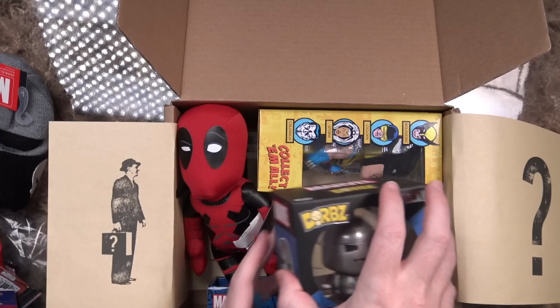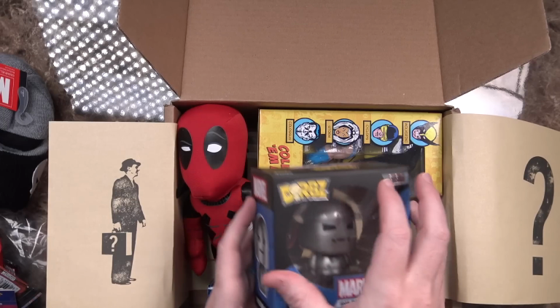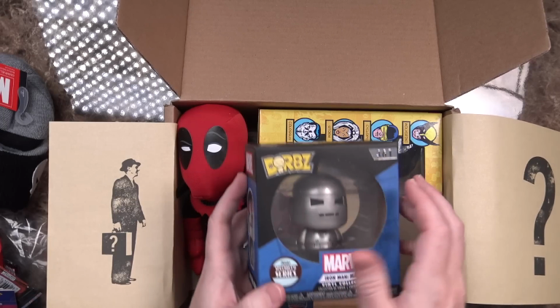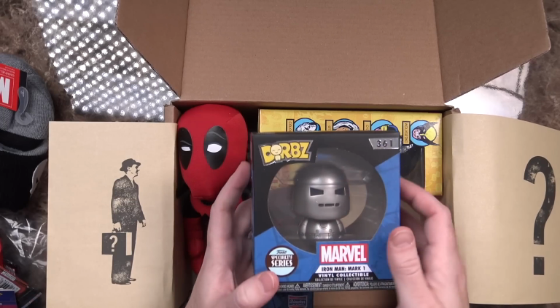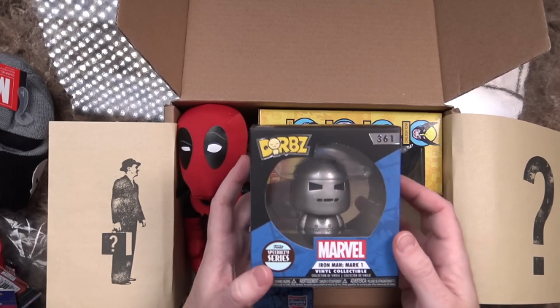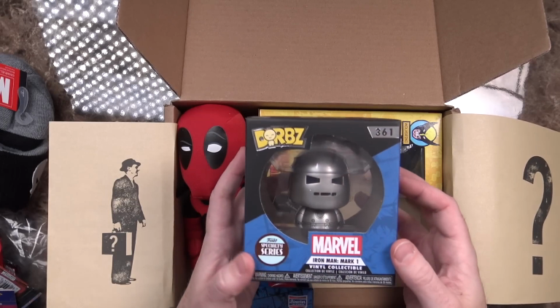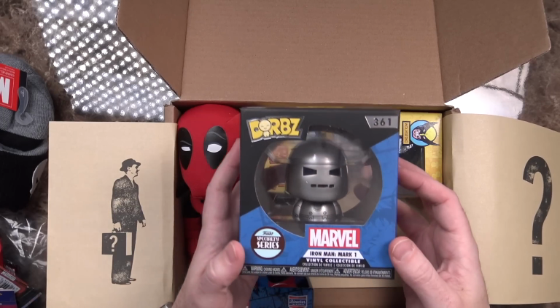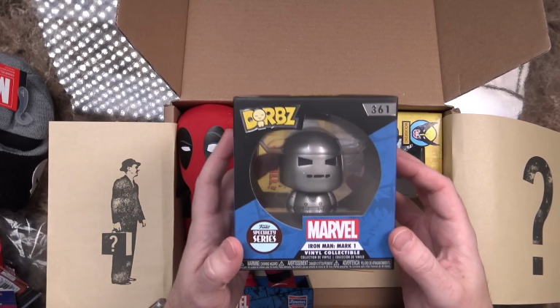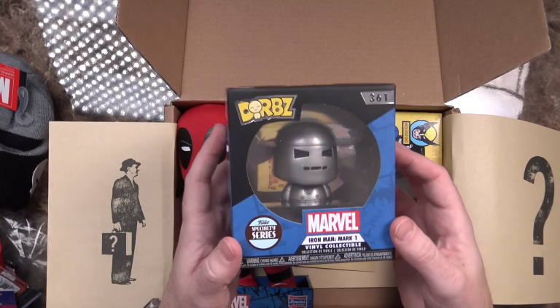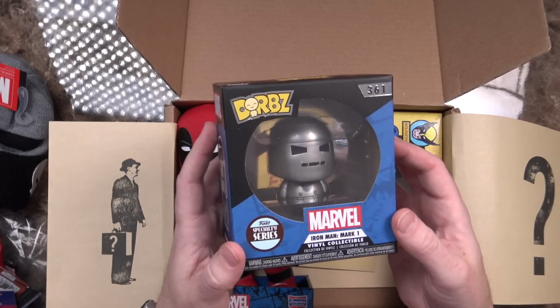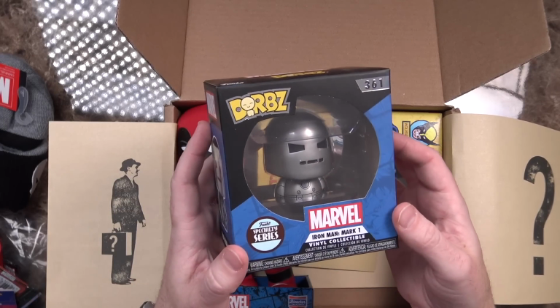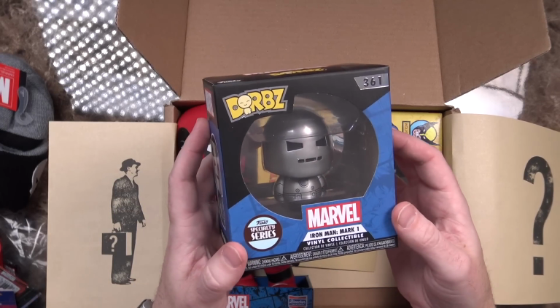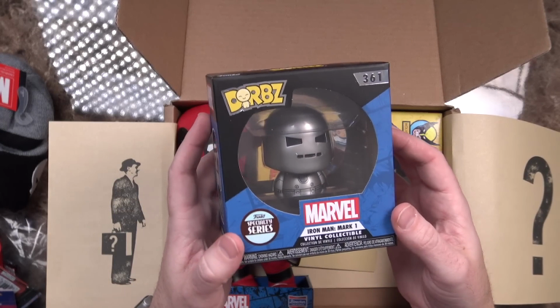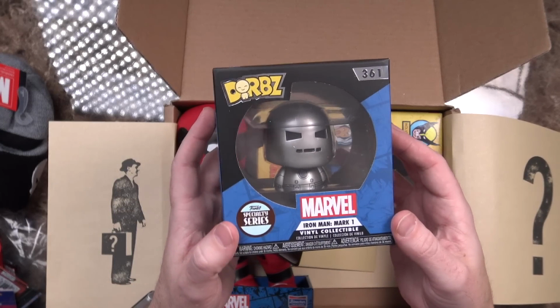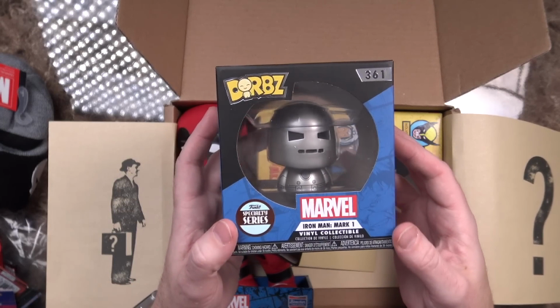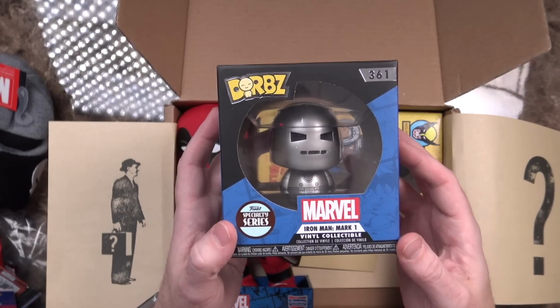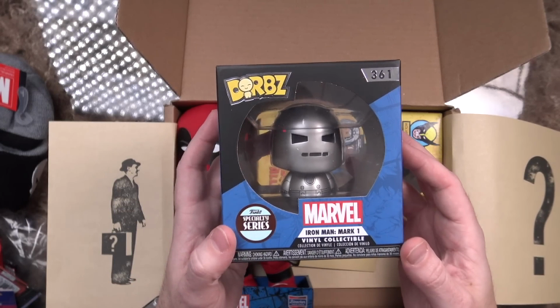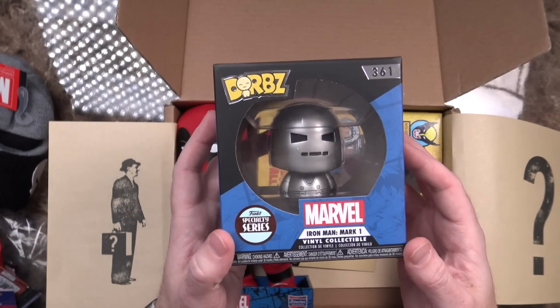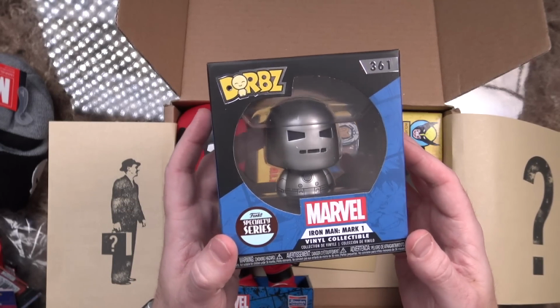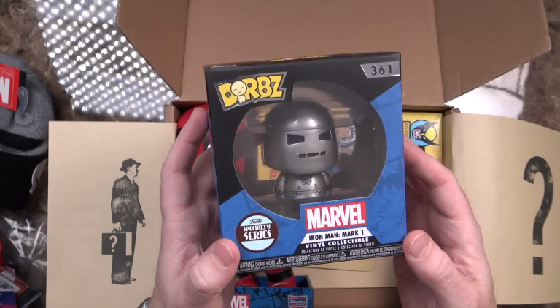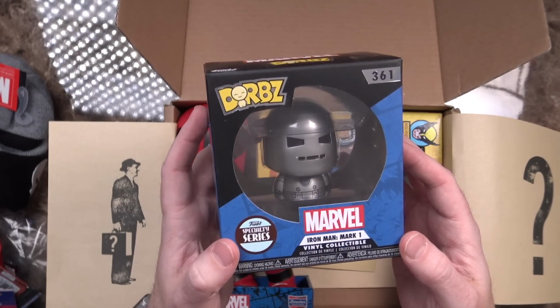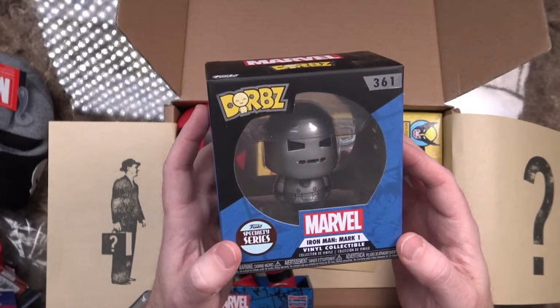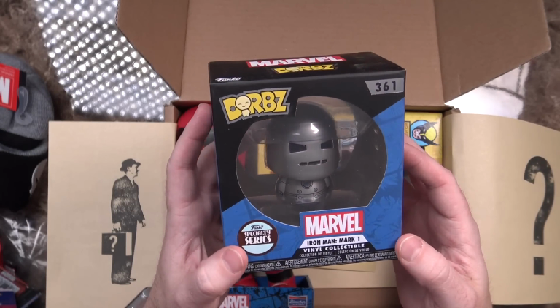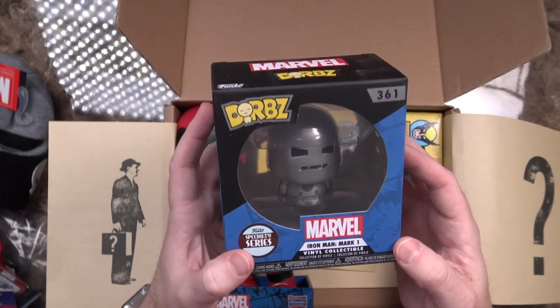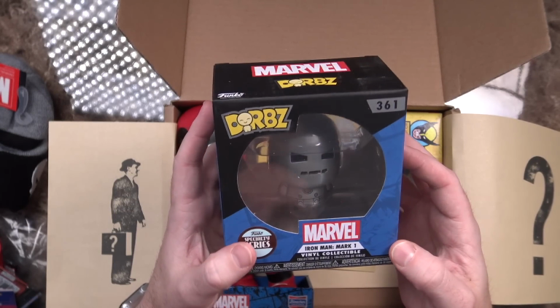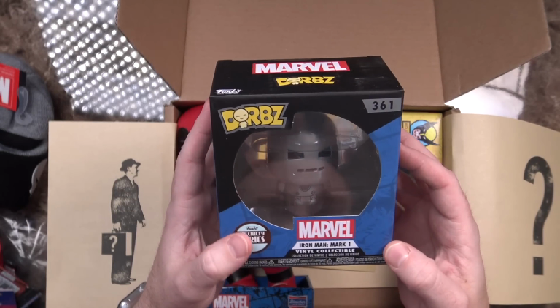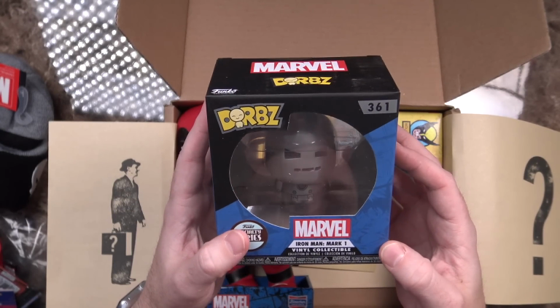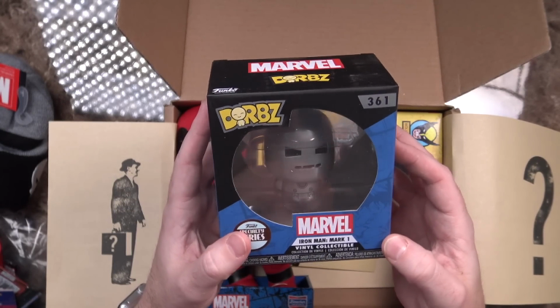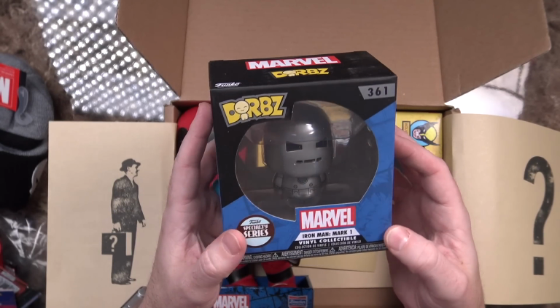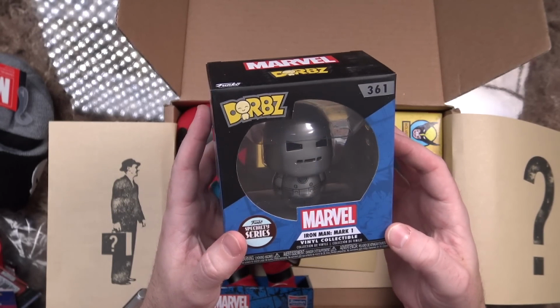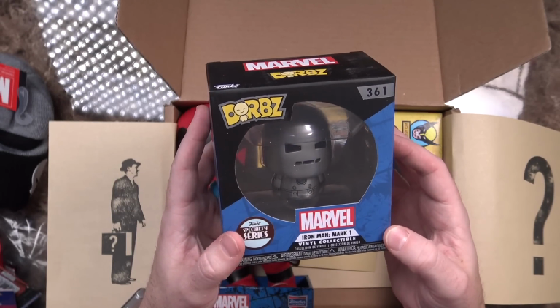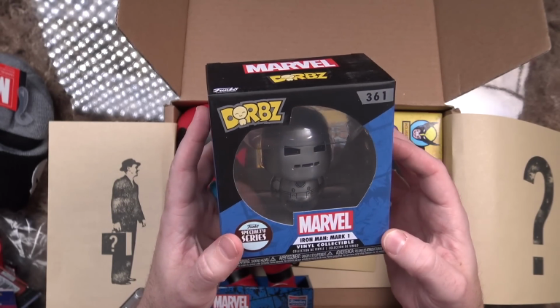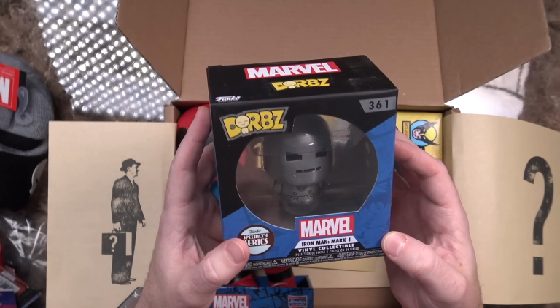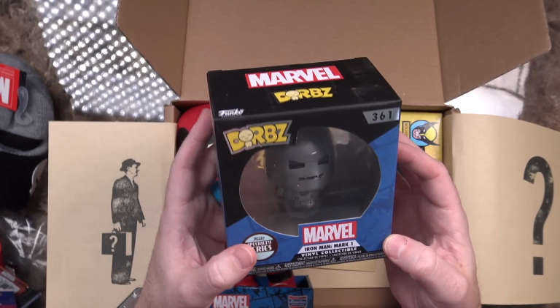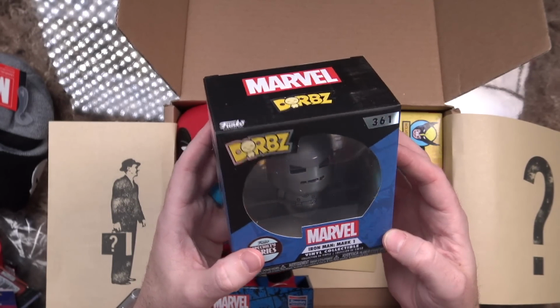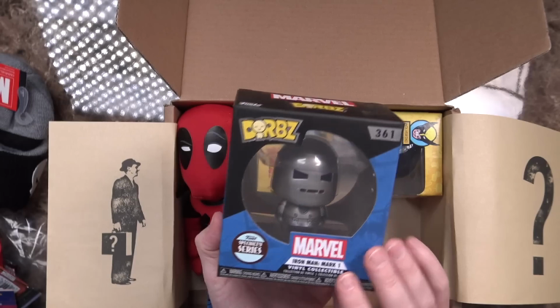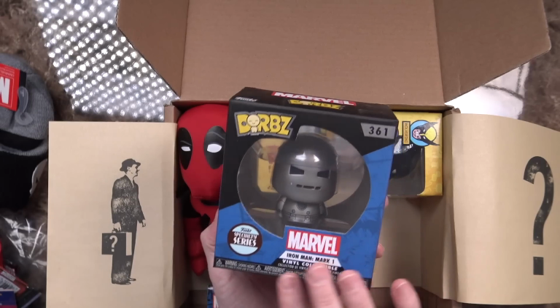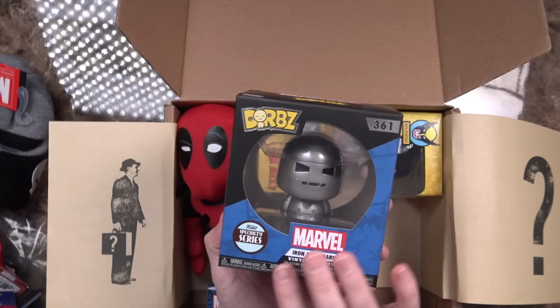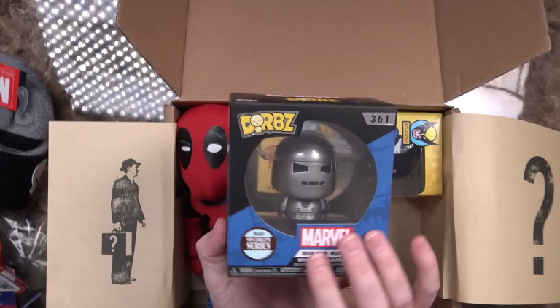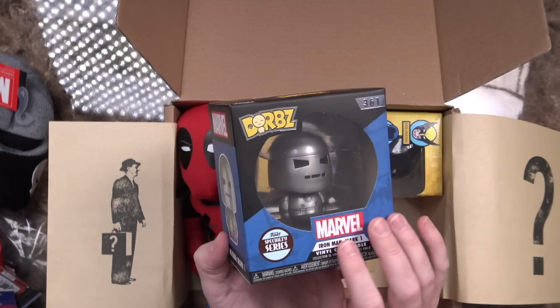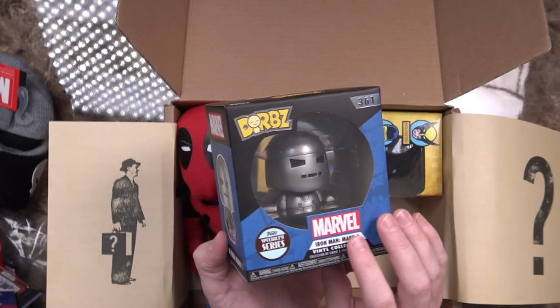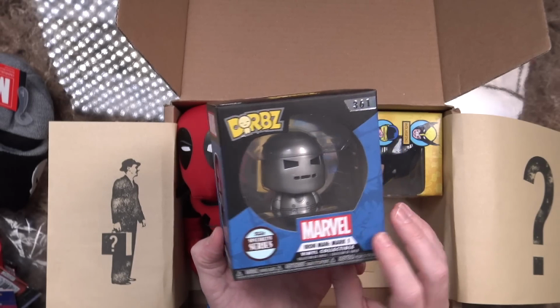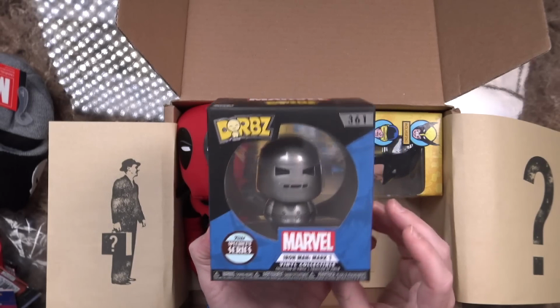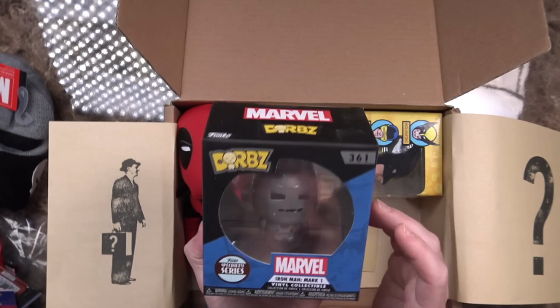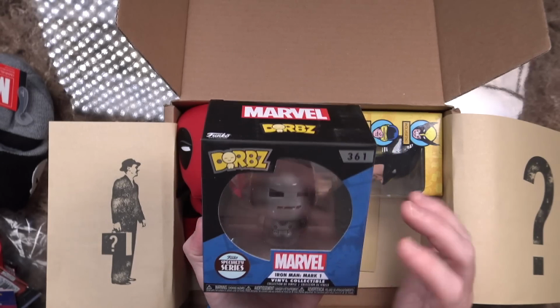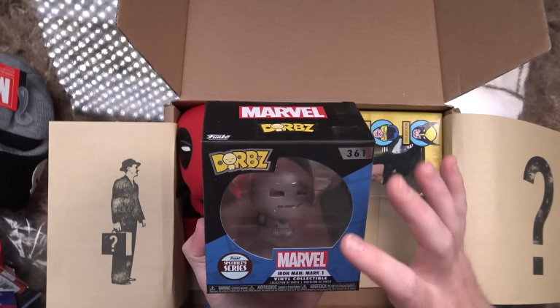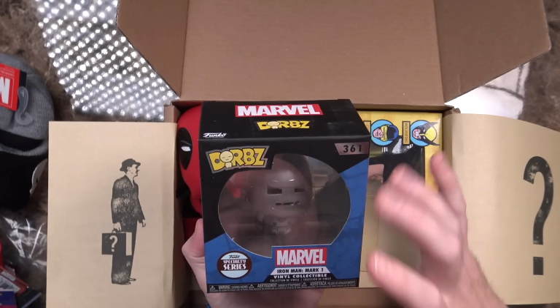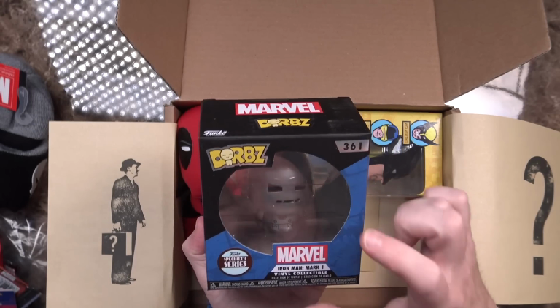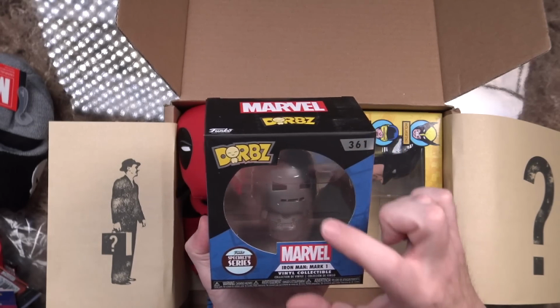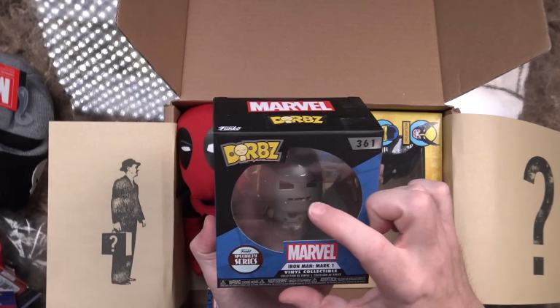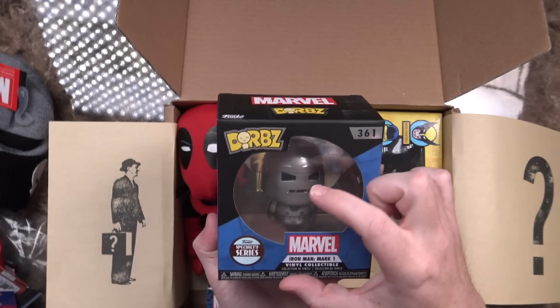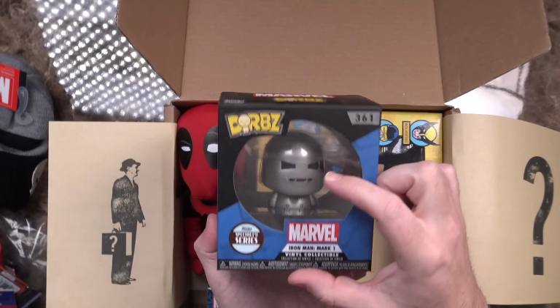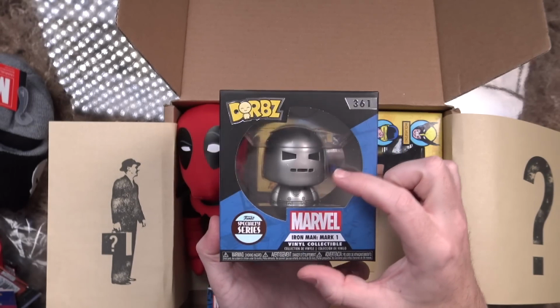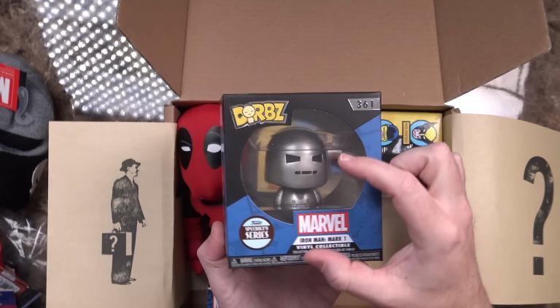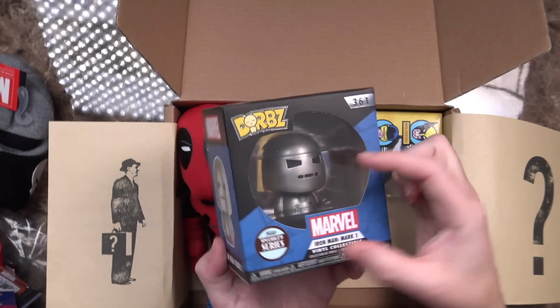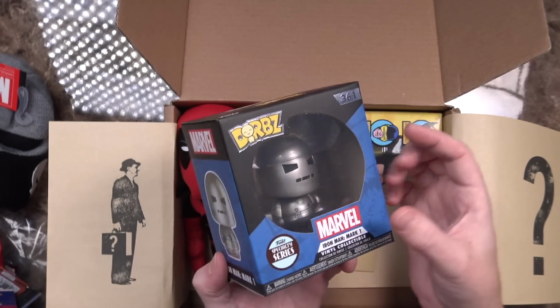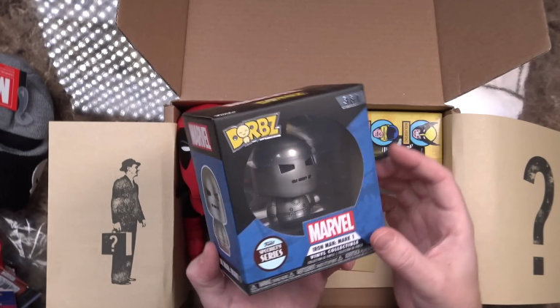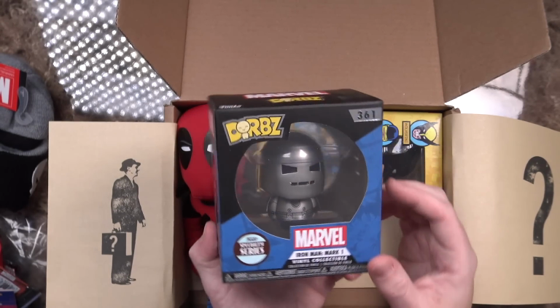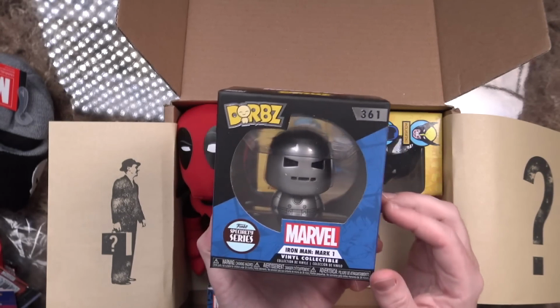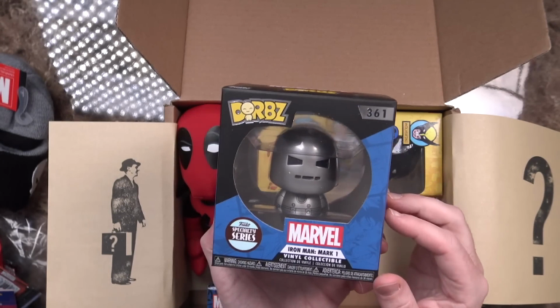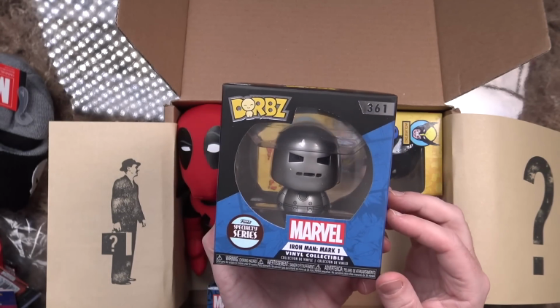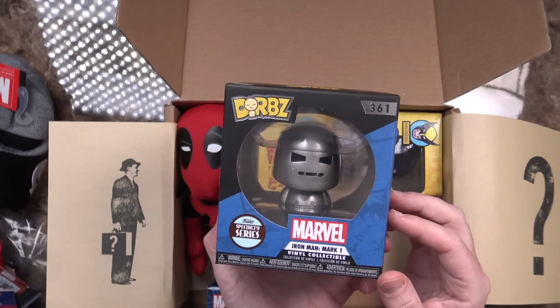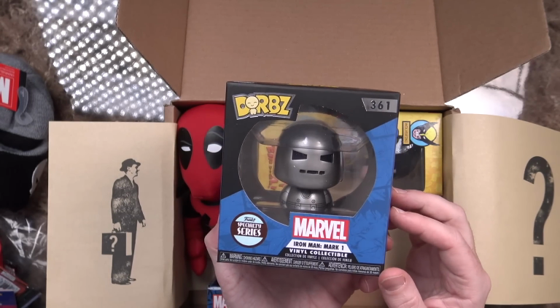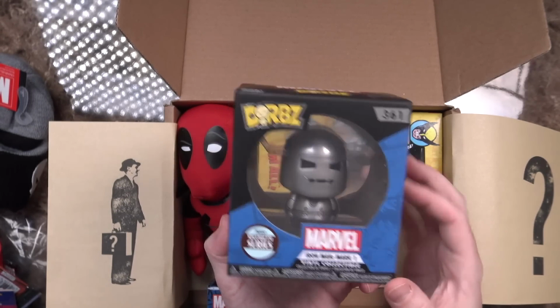Got a Marvel Dorbs Iron Man Mark I vinyl collectible. So it's a Funko Pop, but one of the much smaller, adorable sized ones.